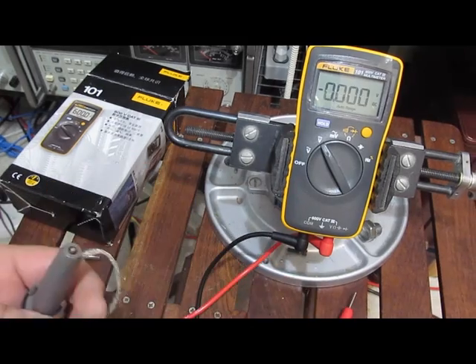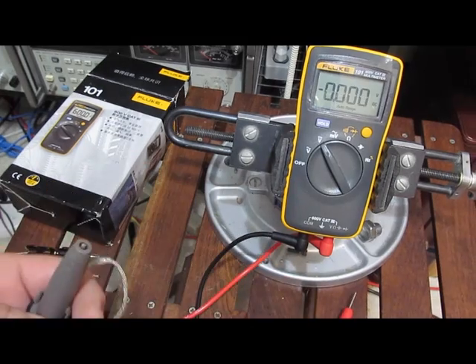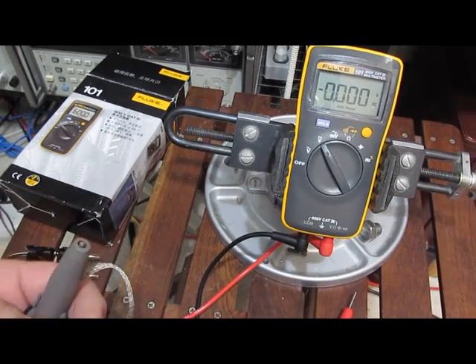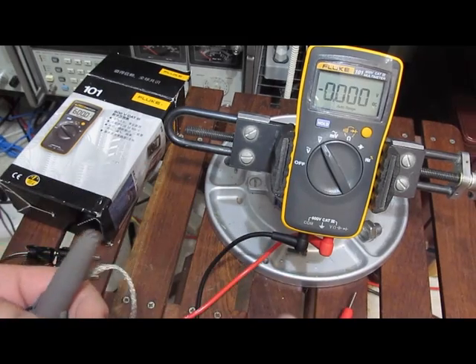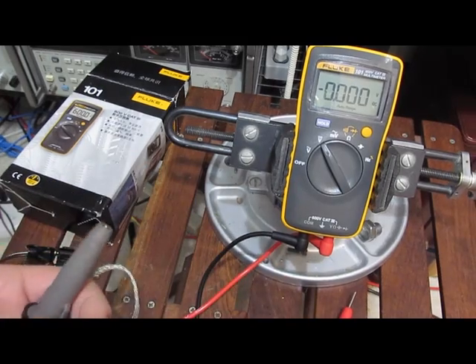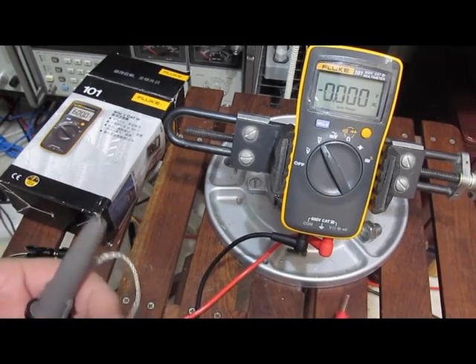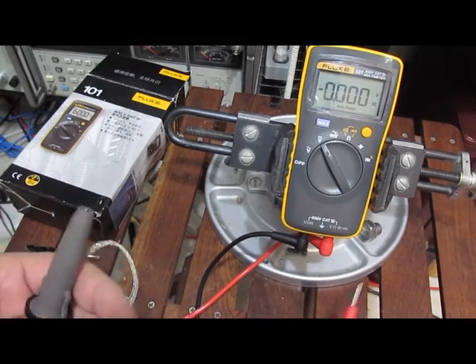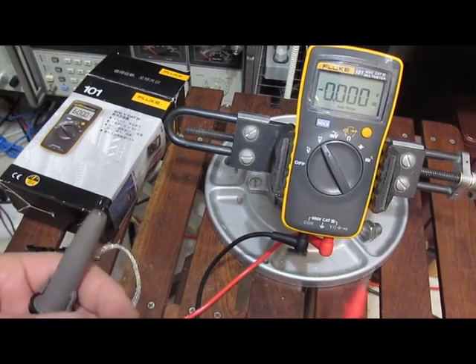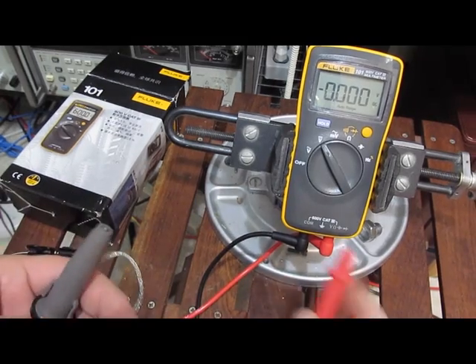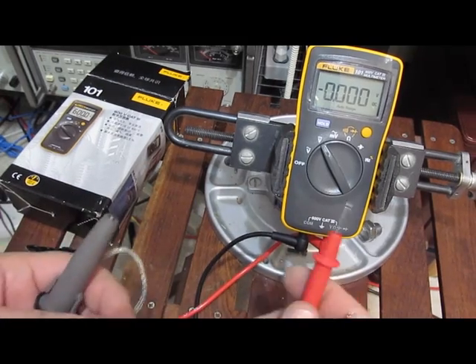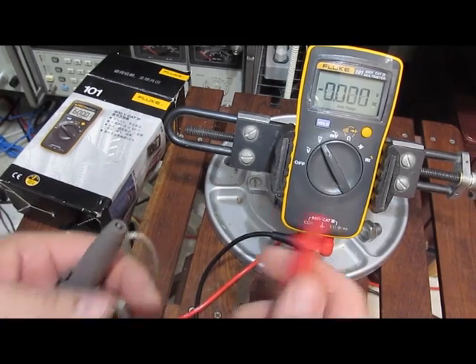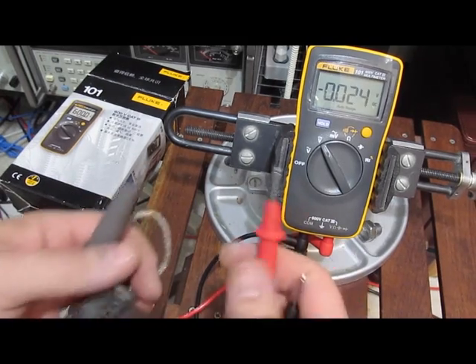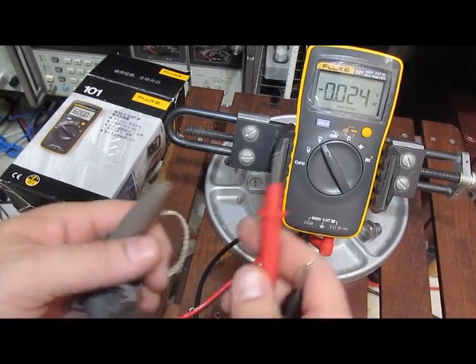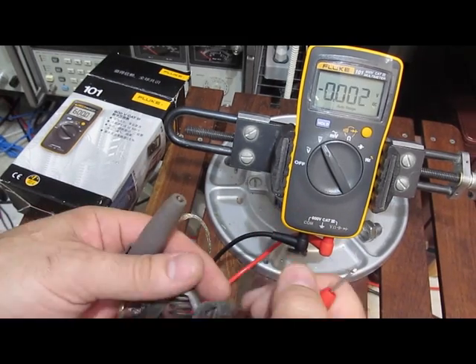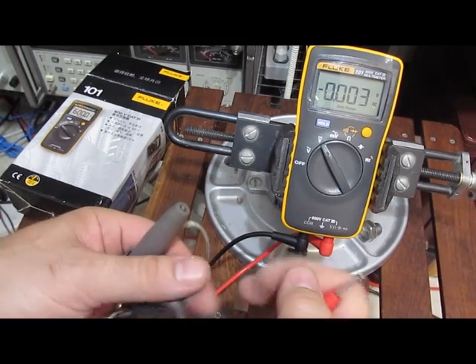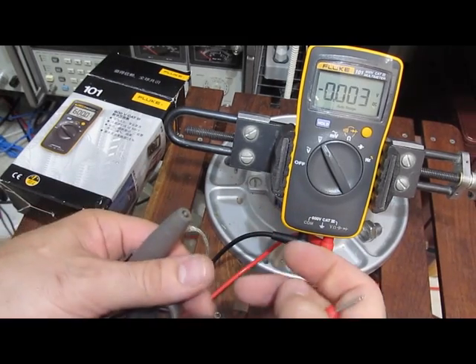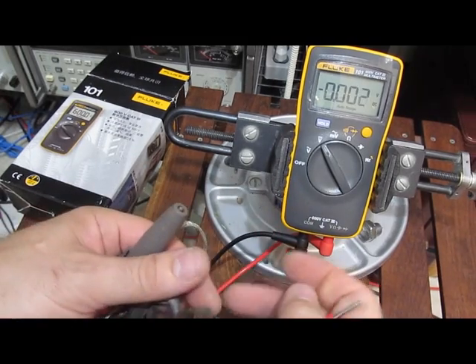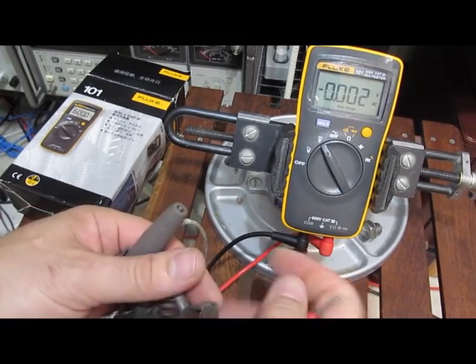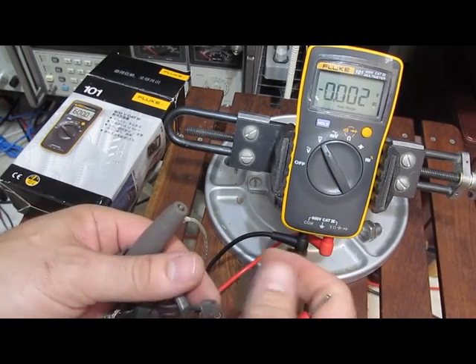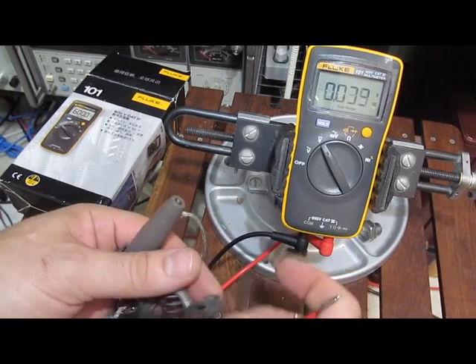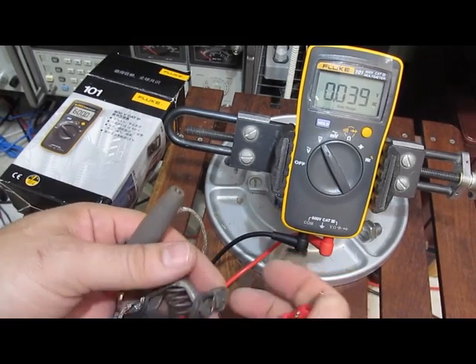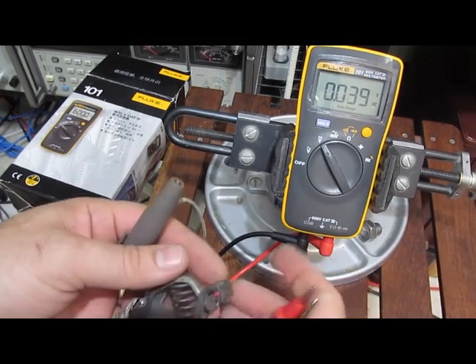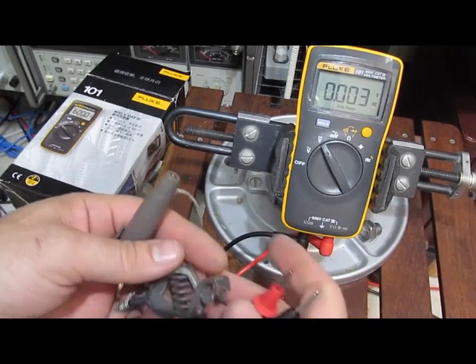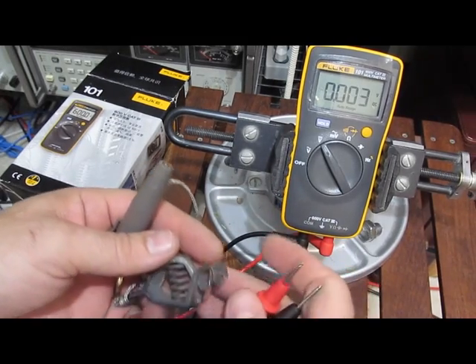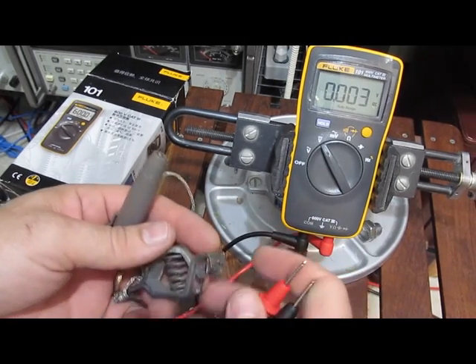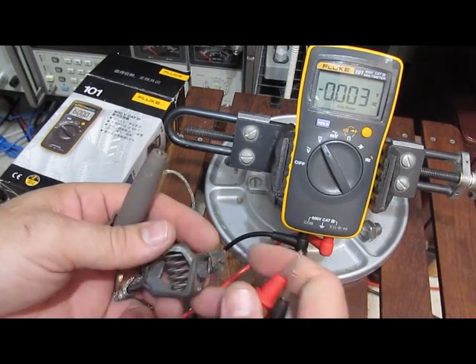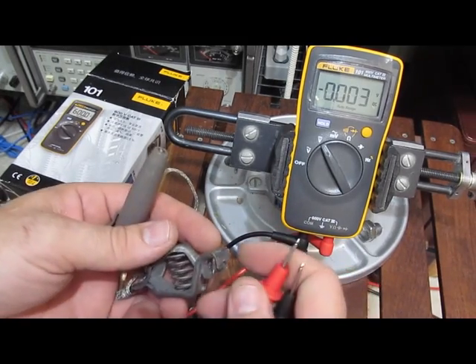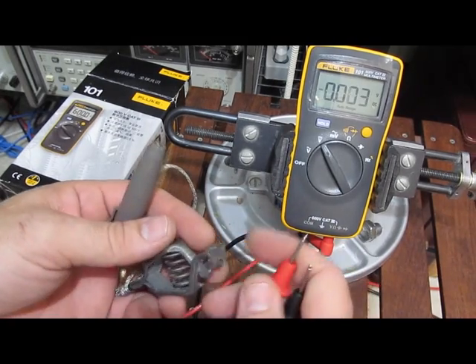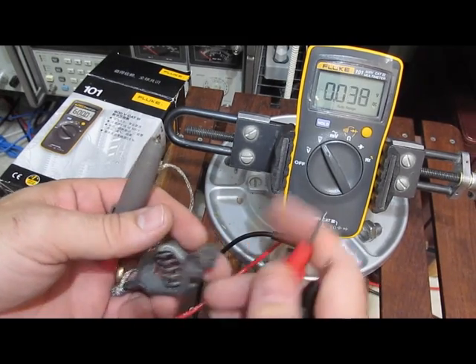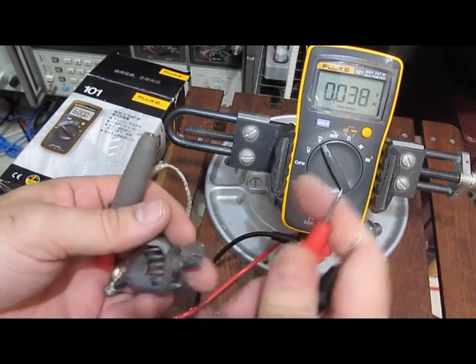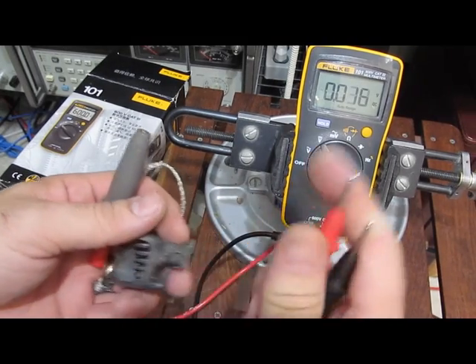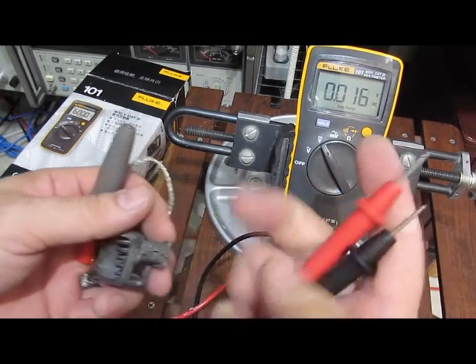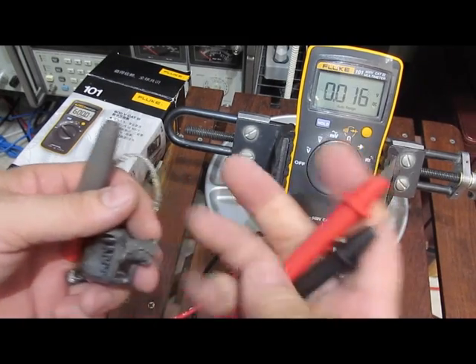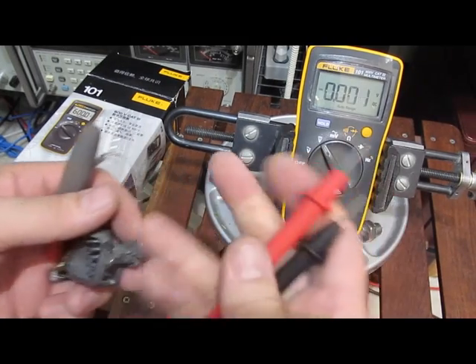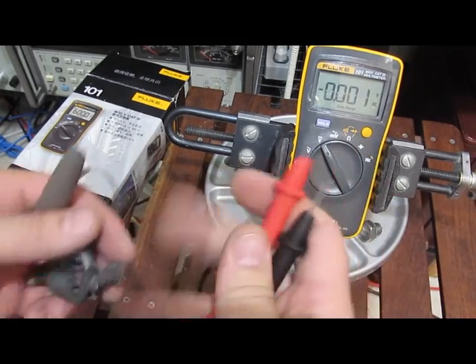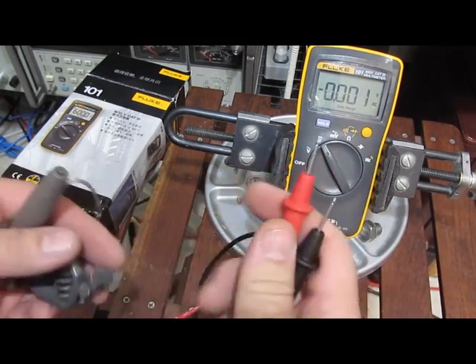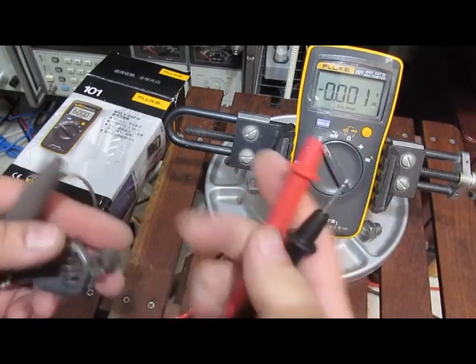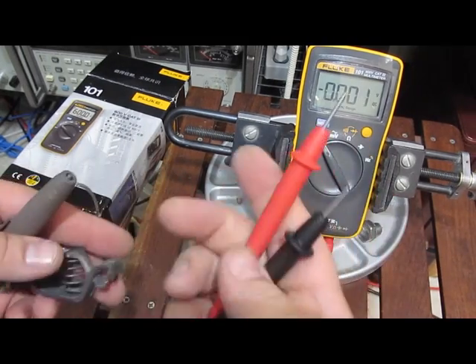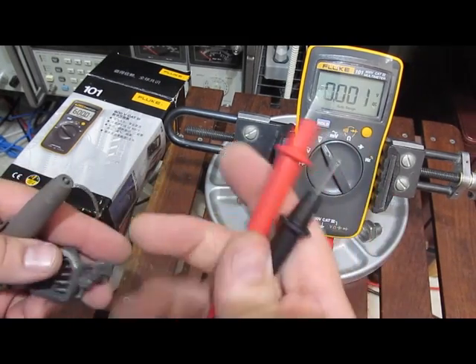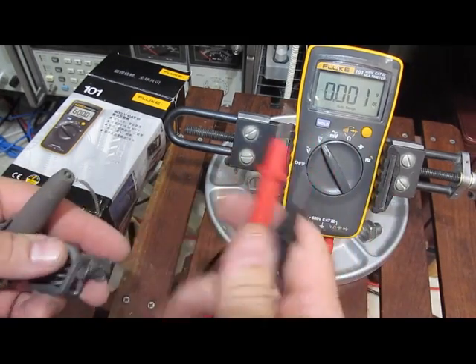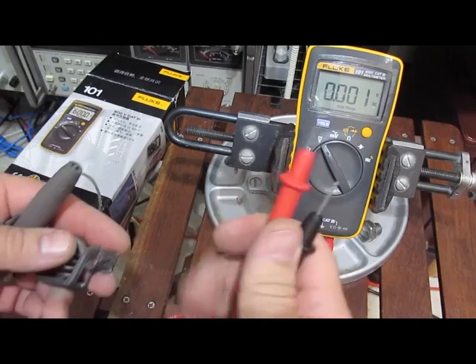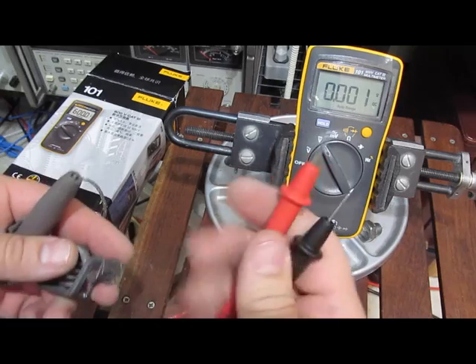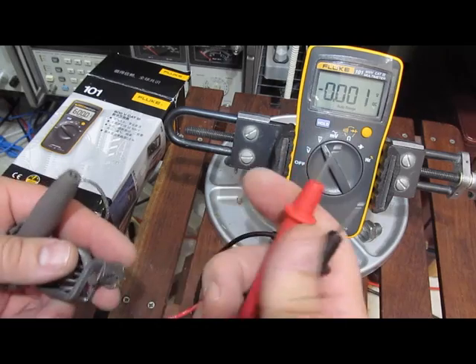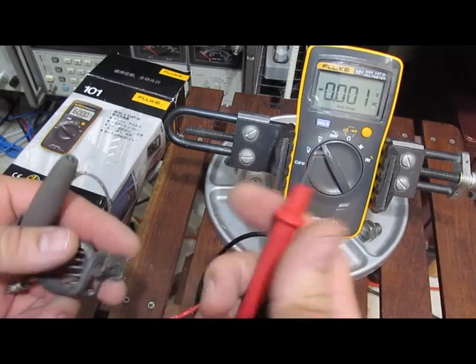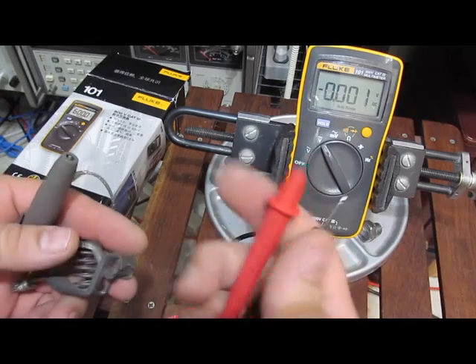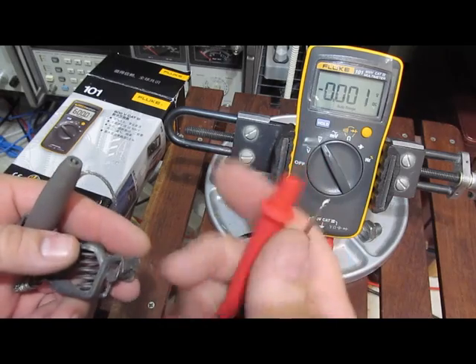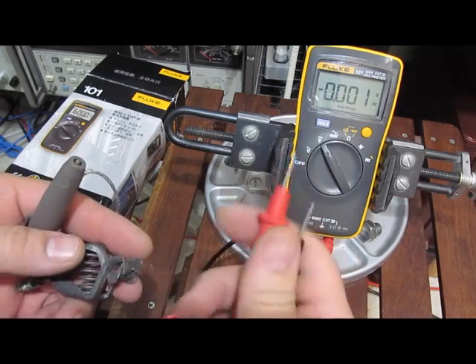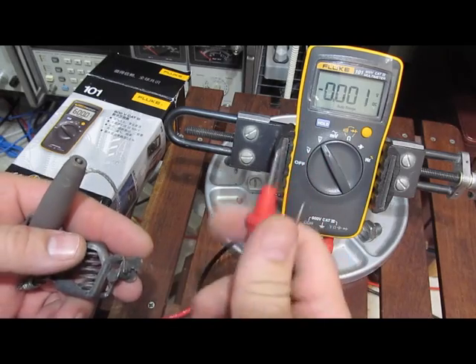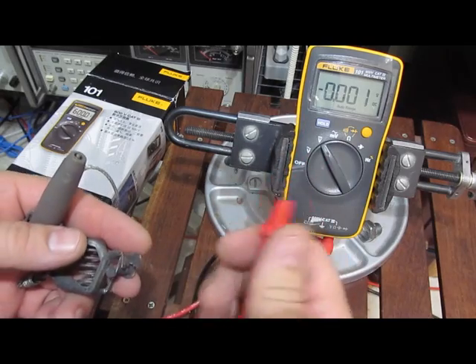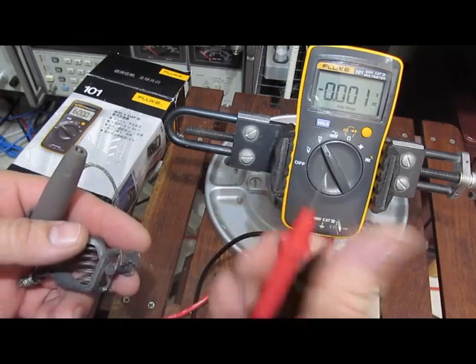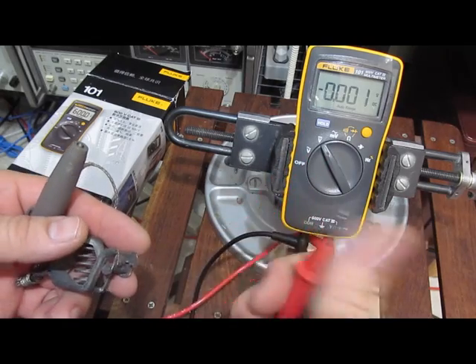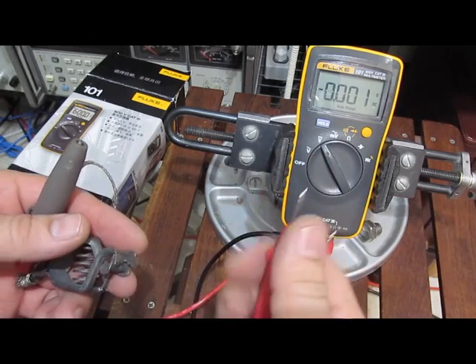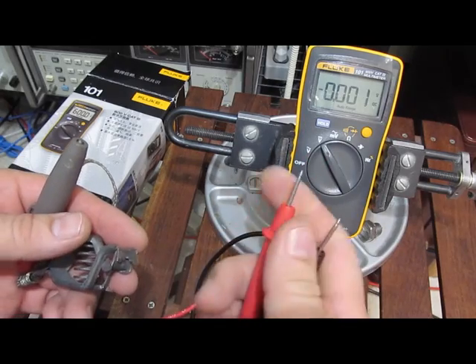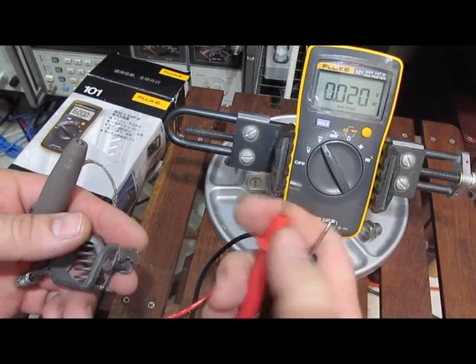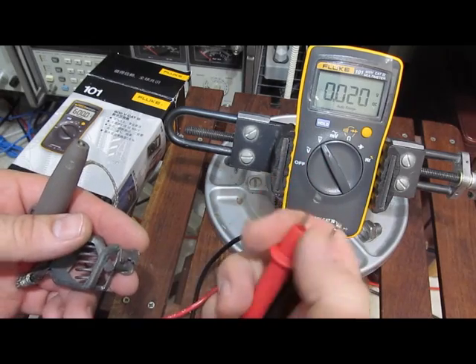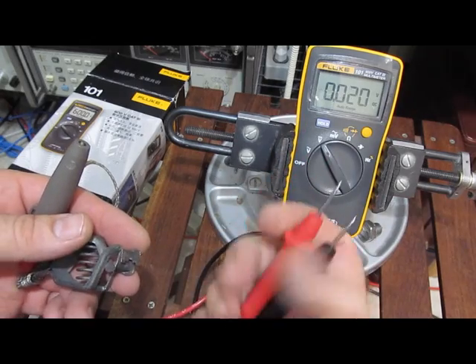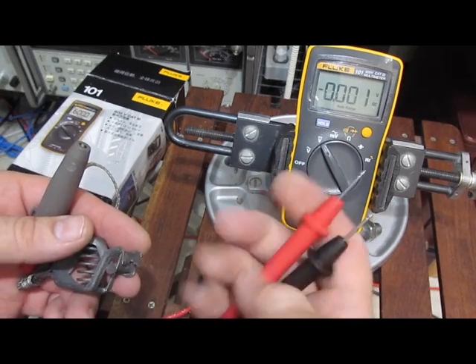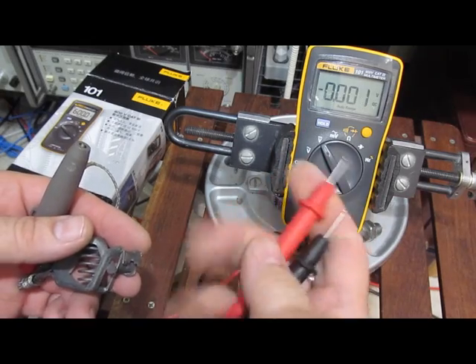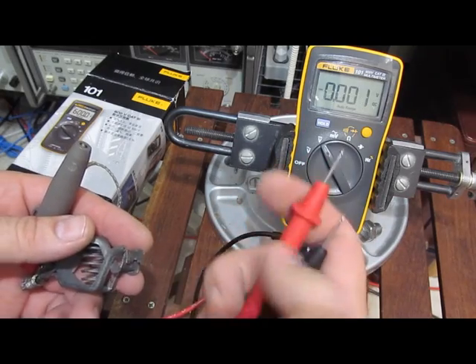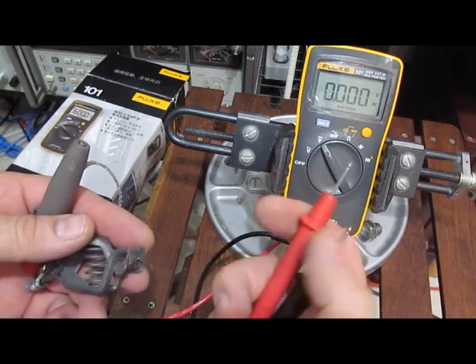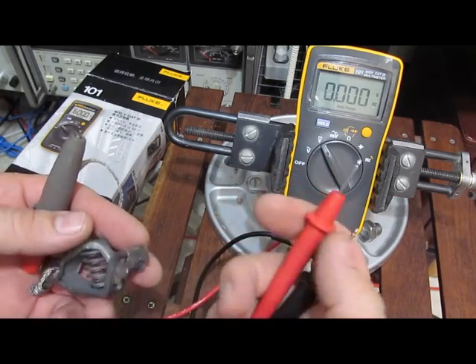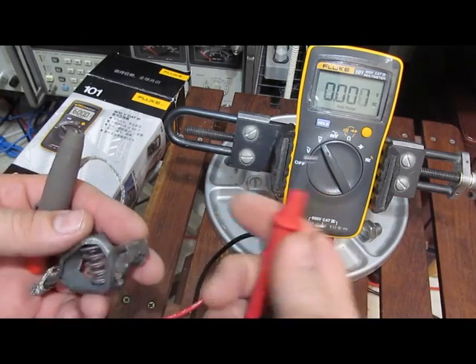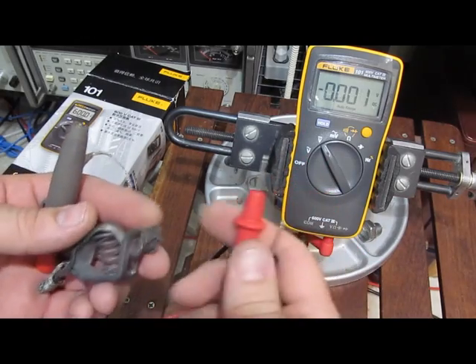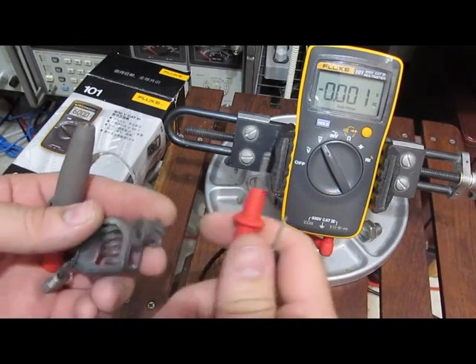When we run these tests we don't want to have the power supply attached. We basically want all the energy to transfer into the meter.